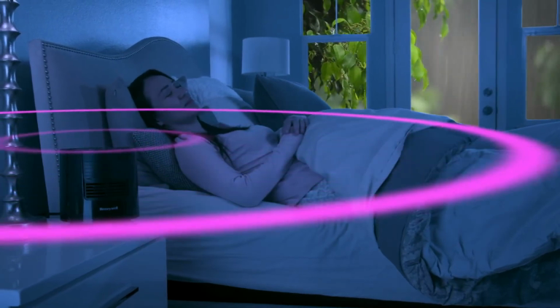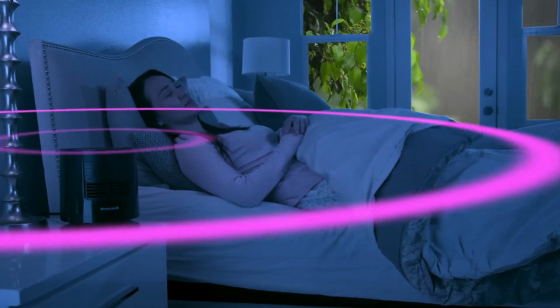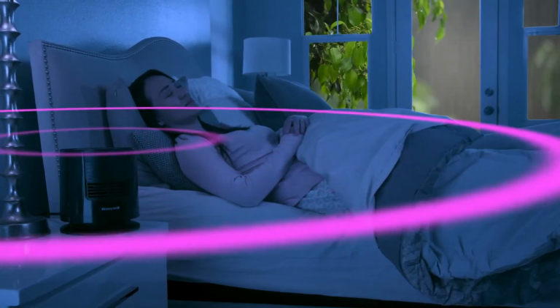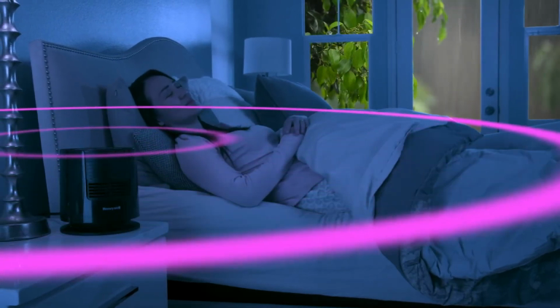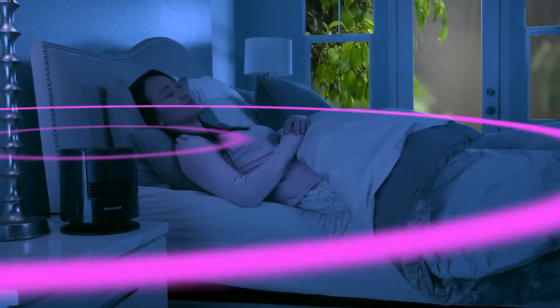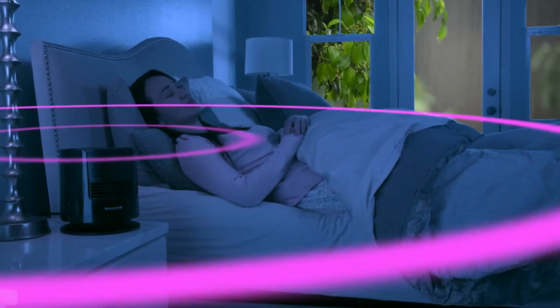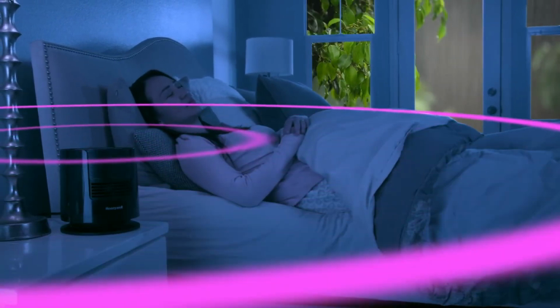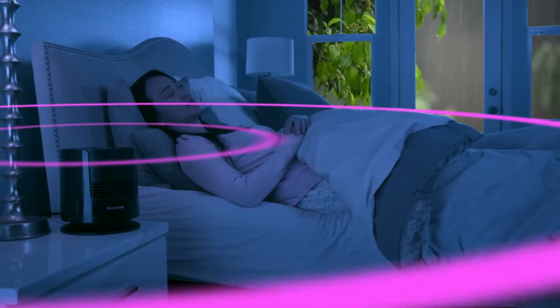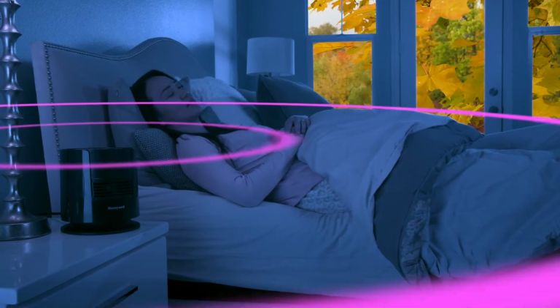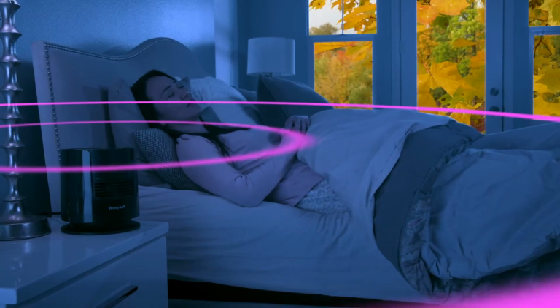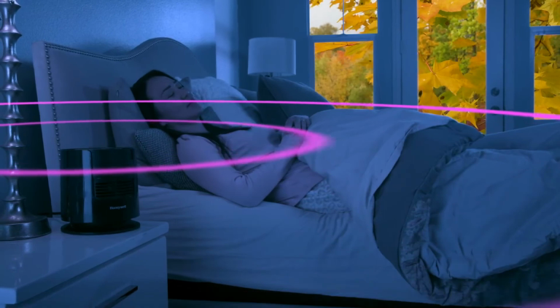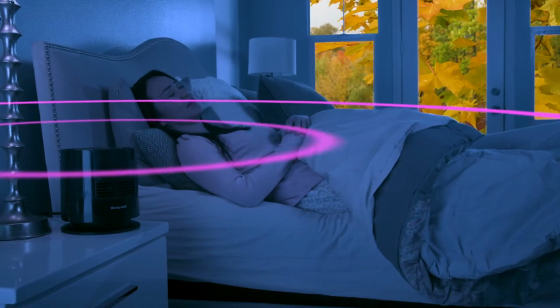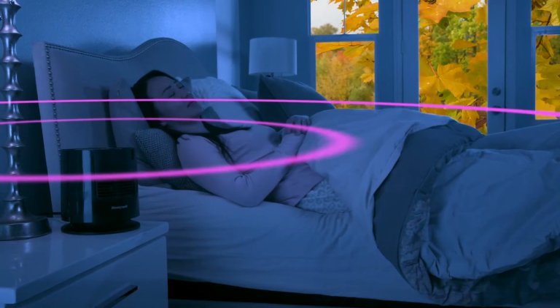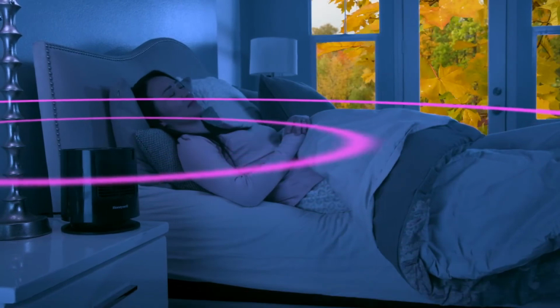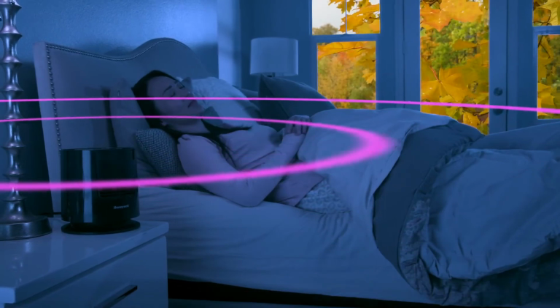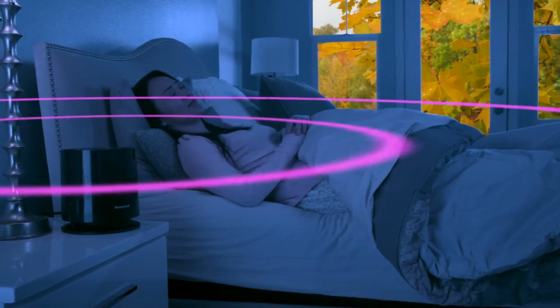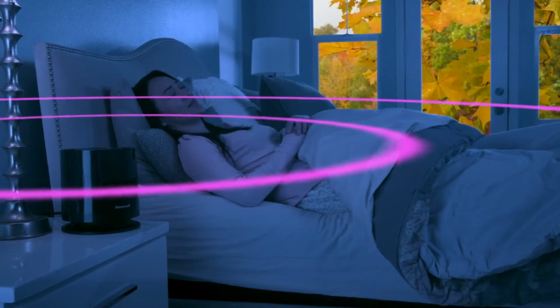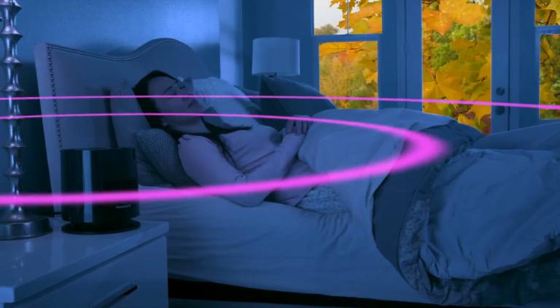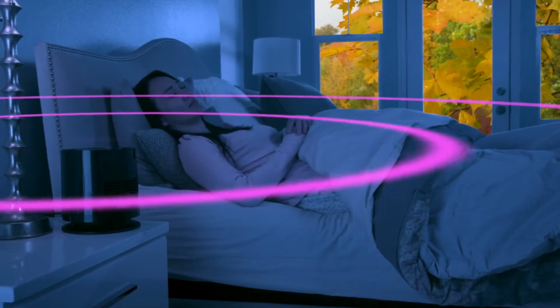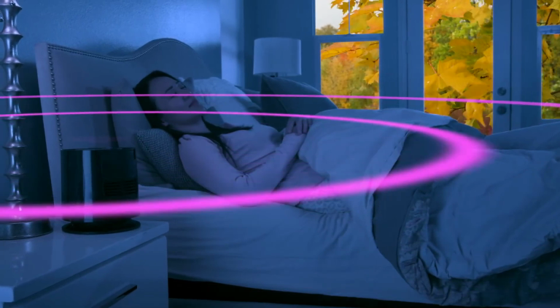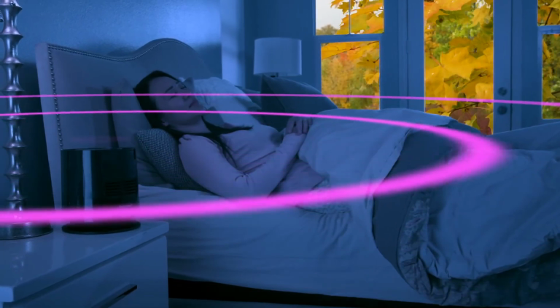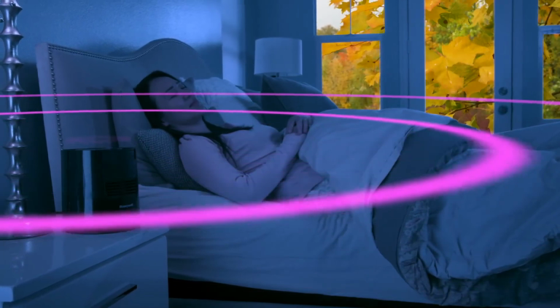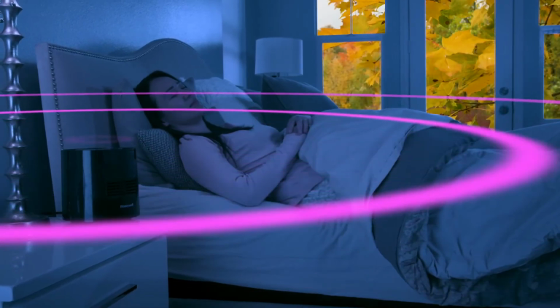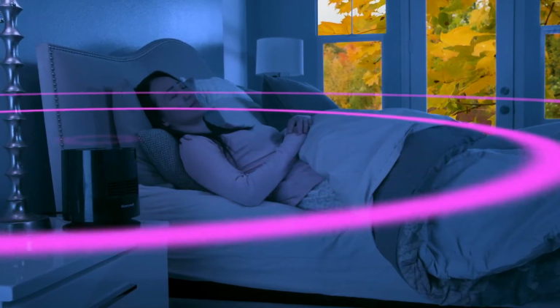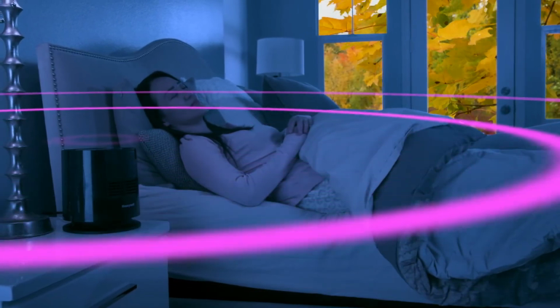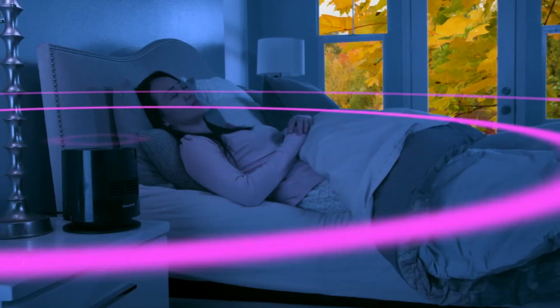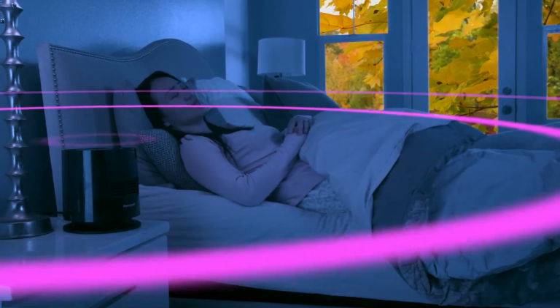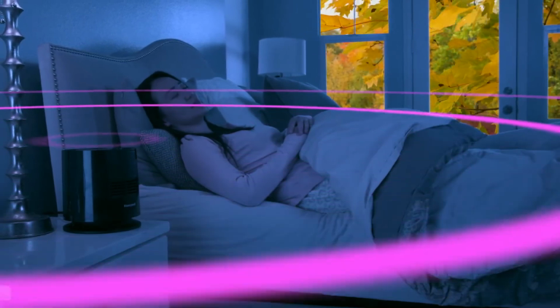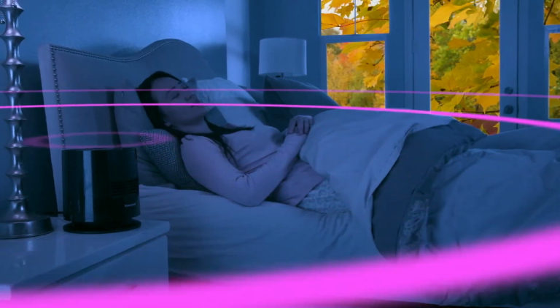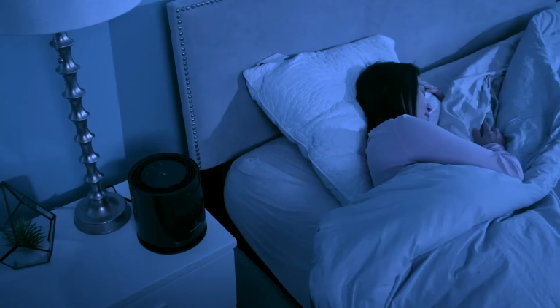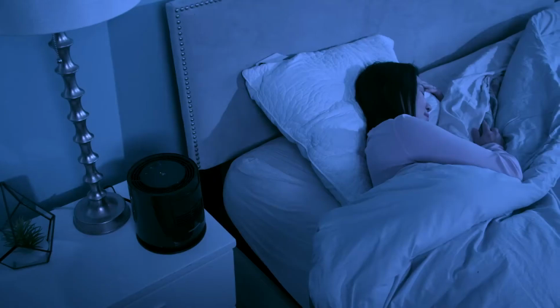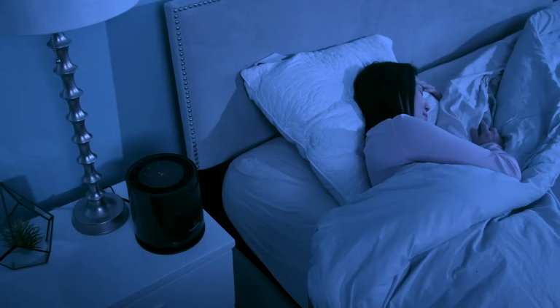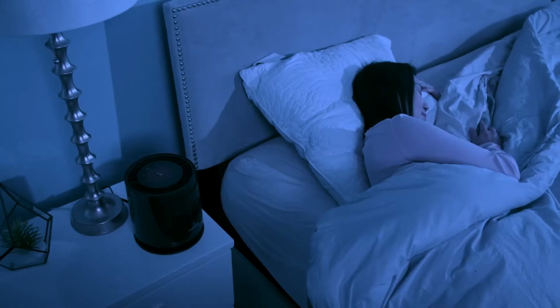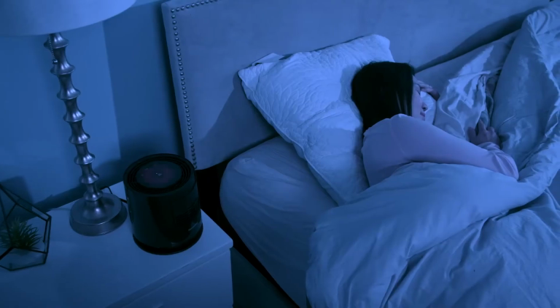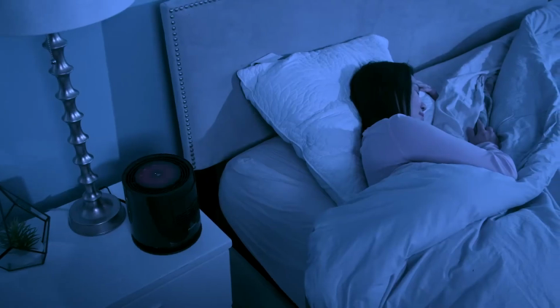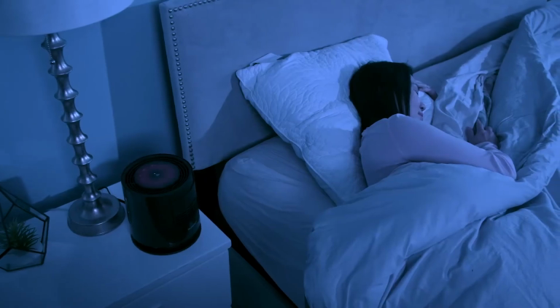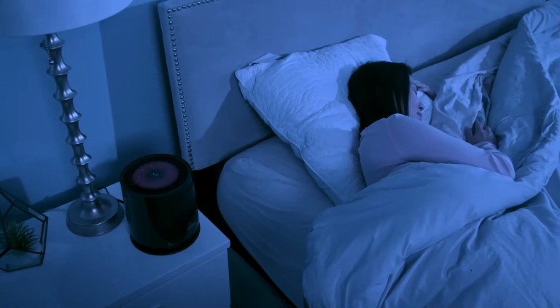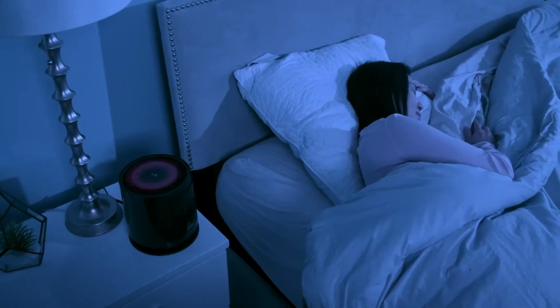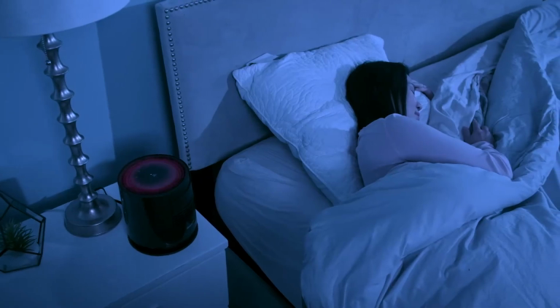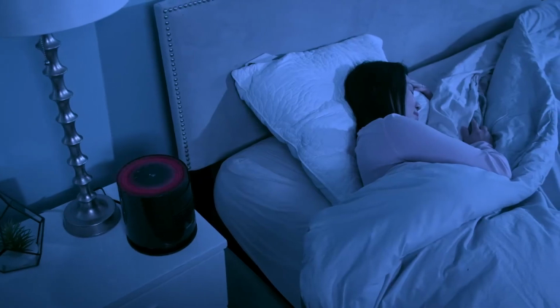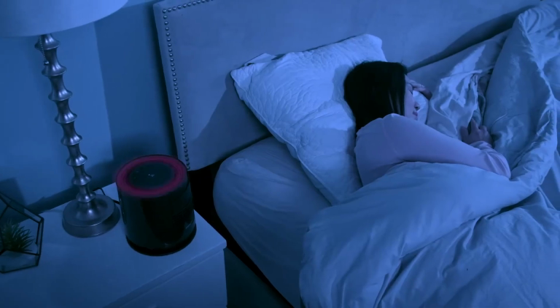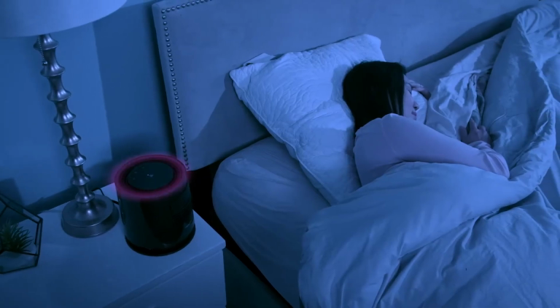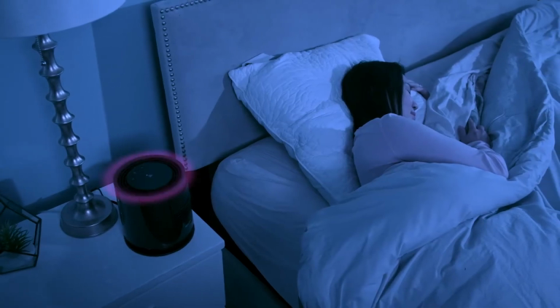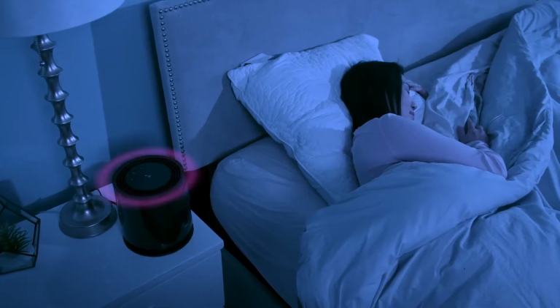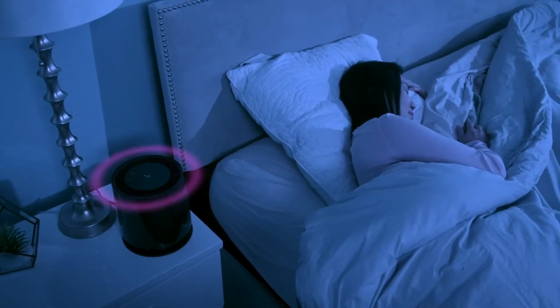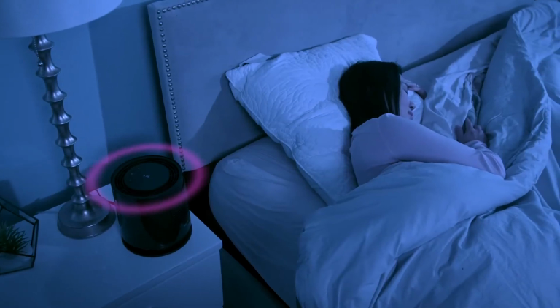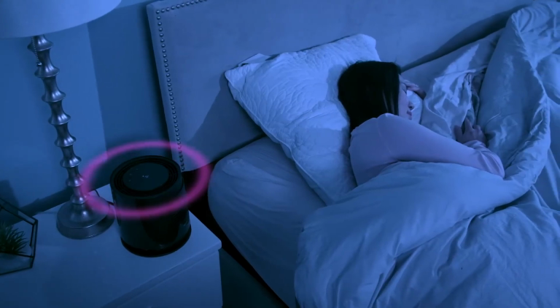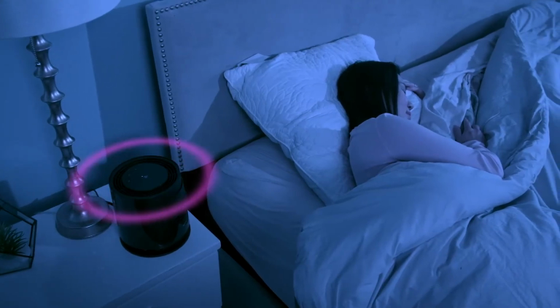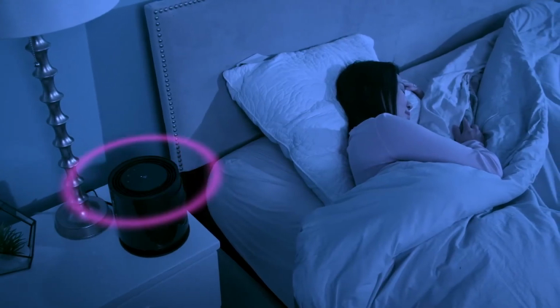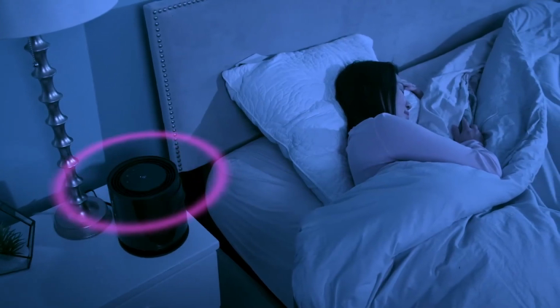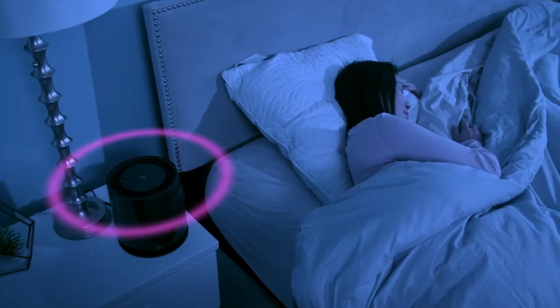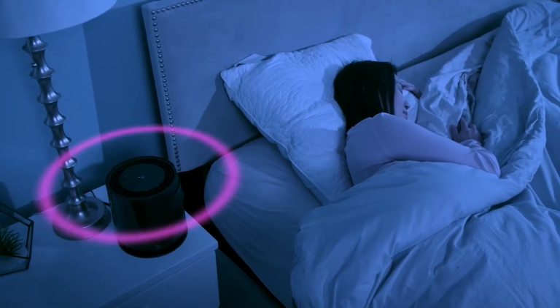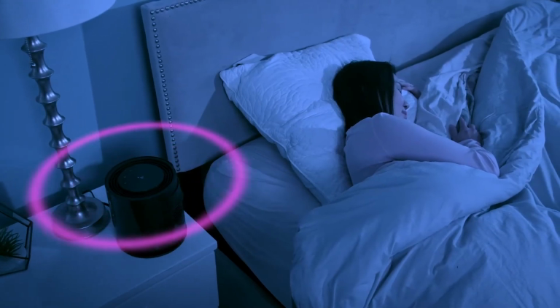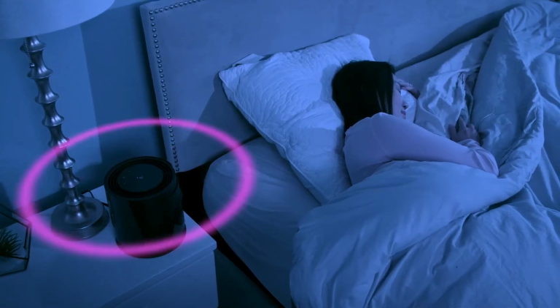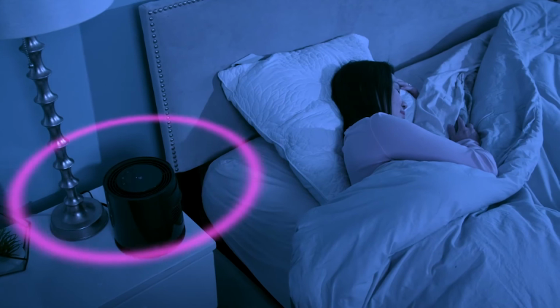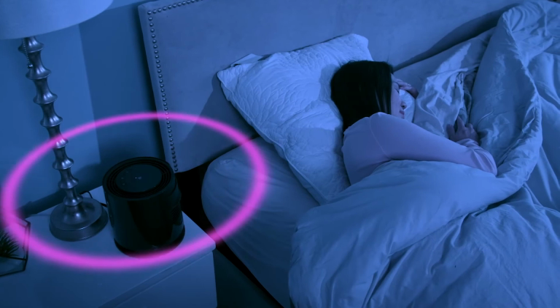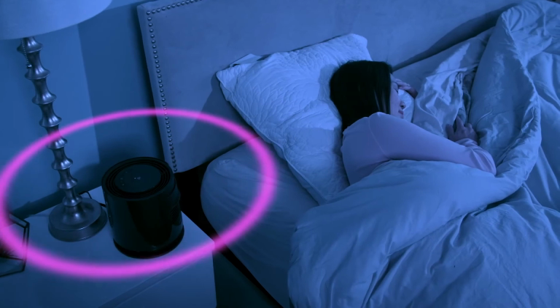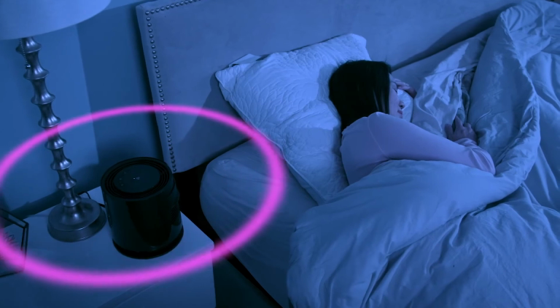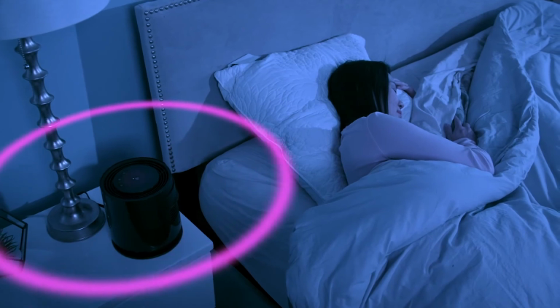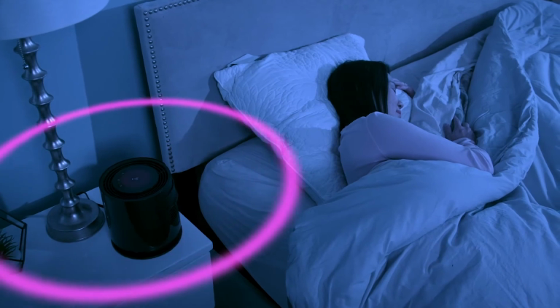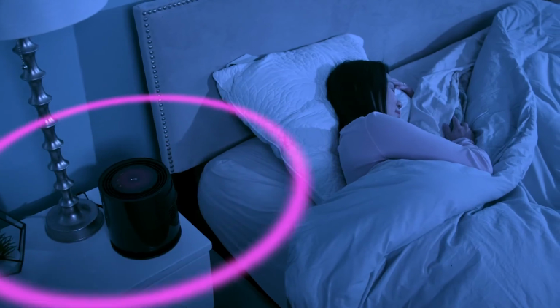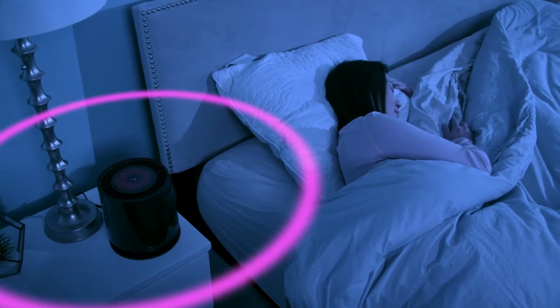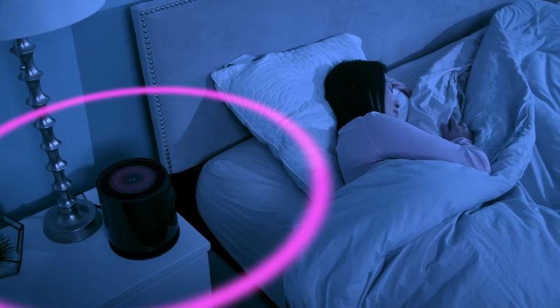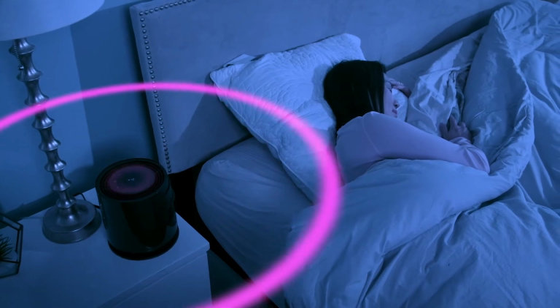In fact, many examples of Pink Noise can be found in the natural world, like rain falling, leaves rustling, and hearts beating.